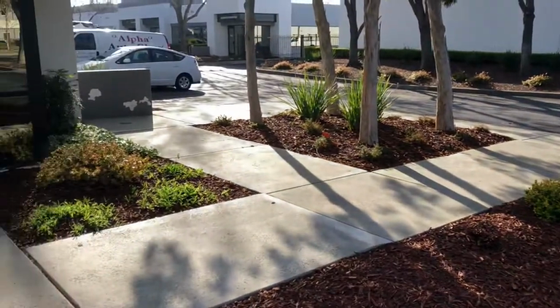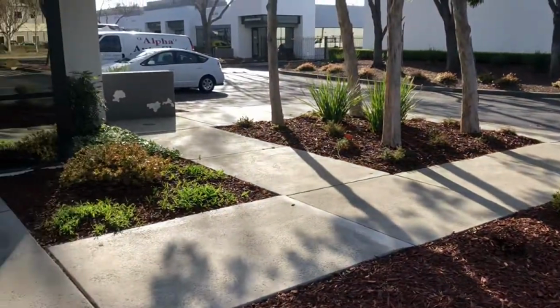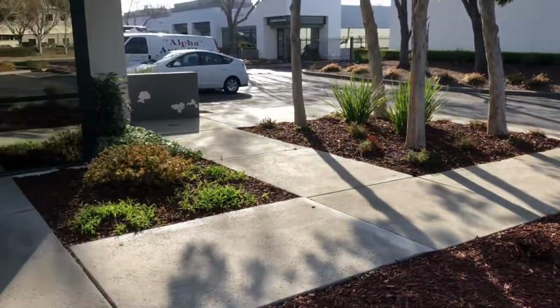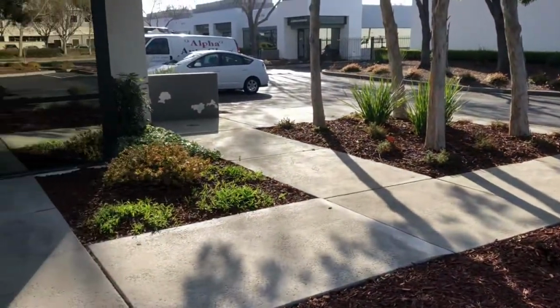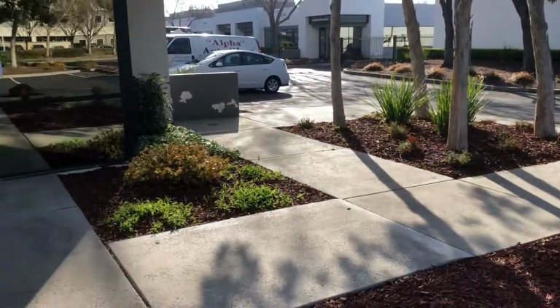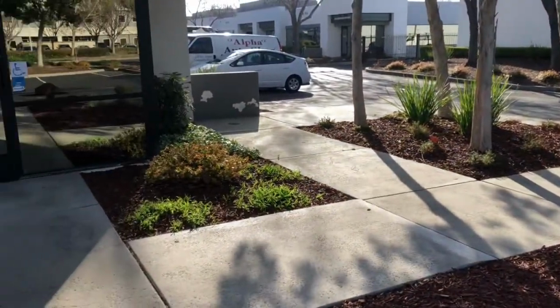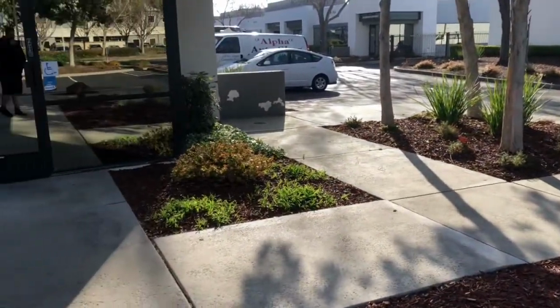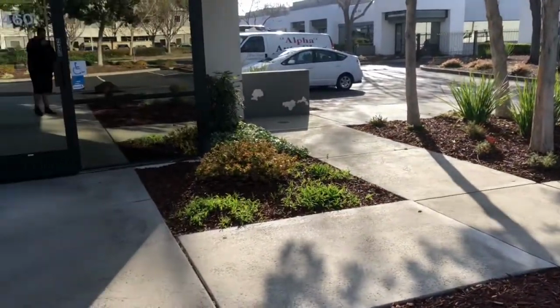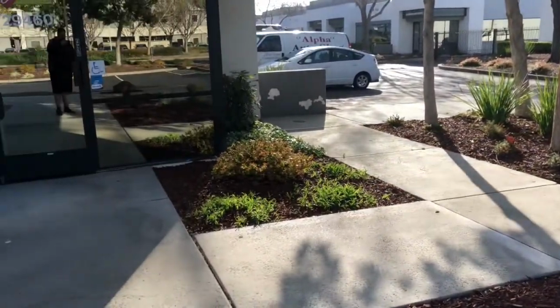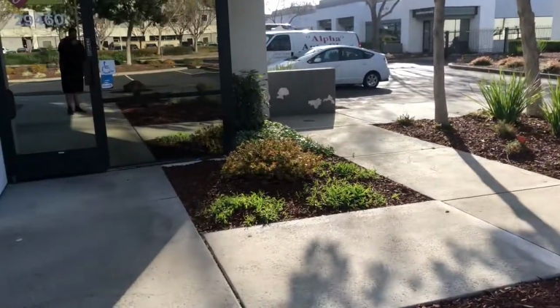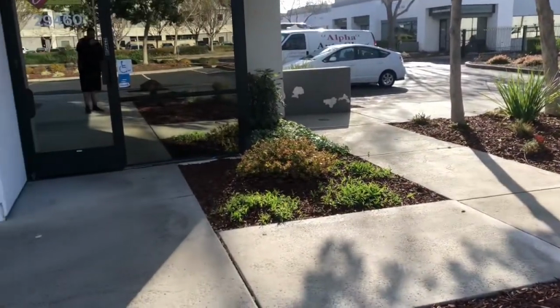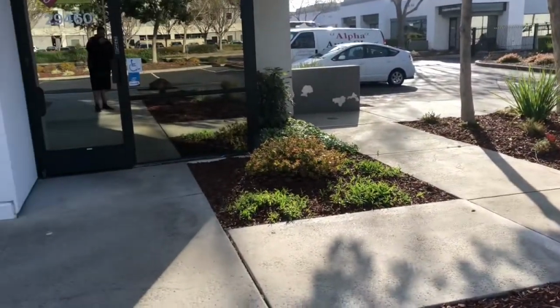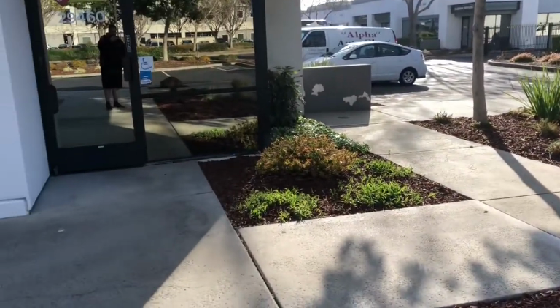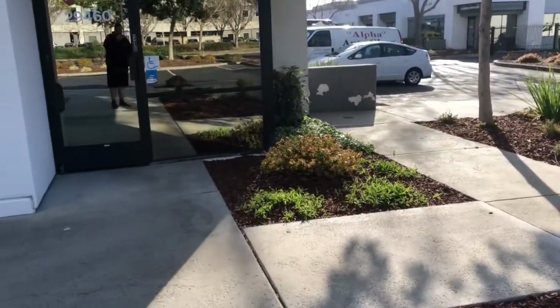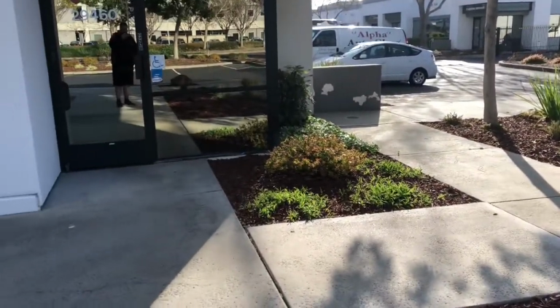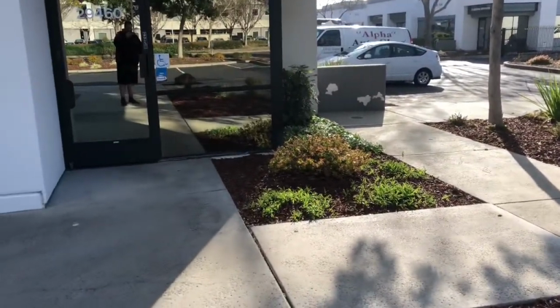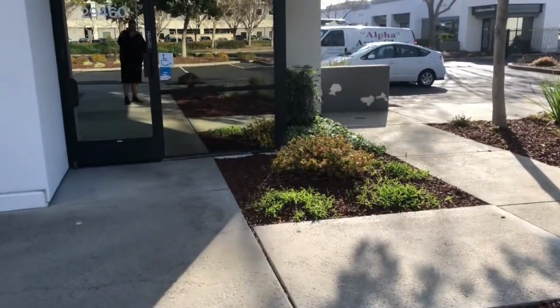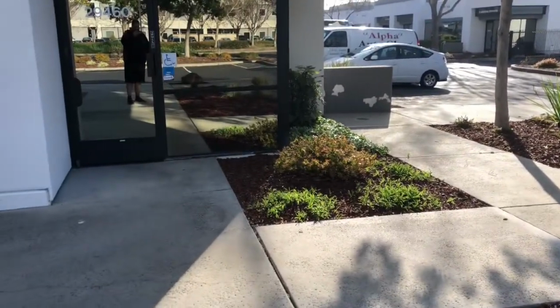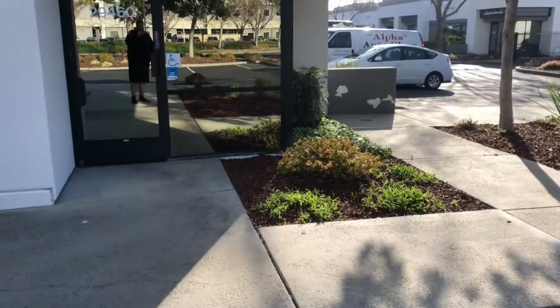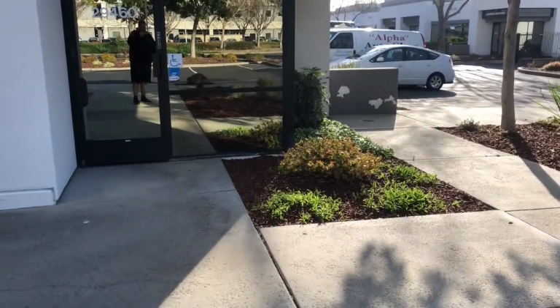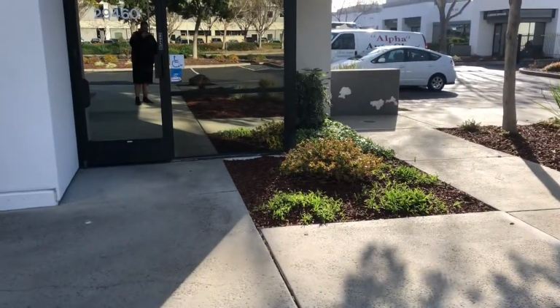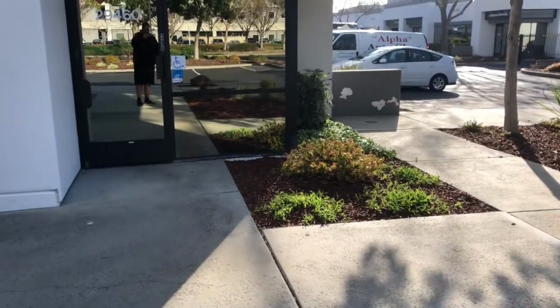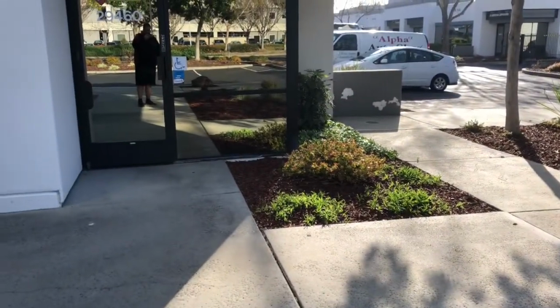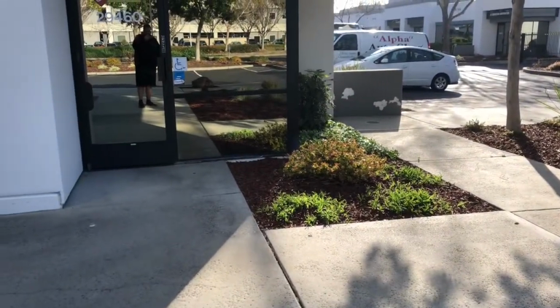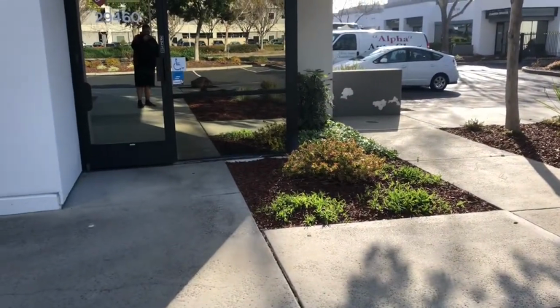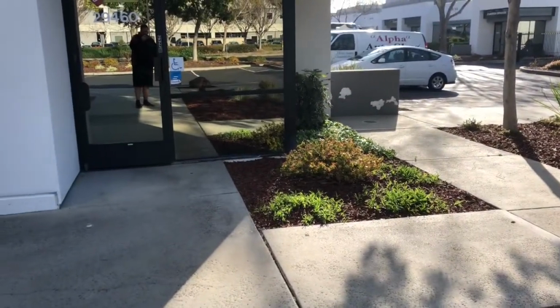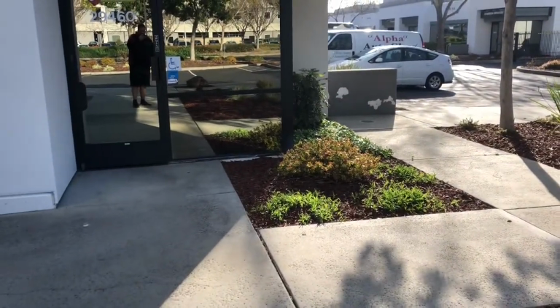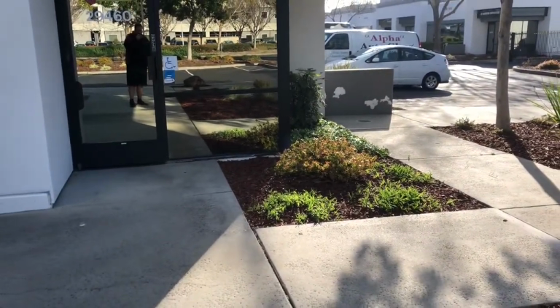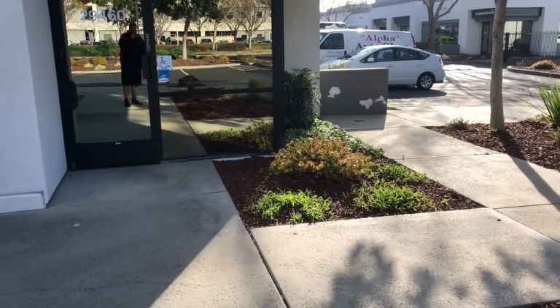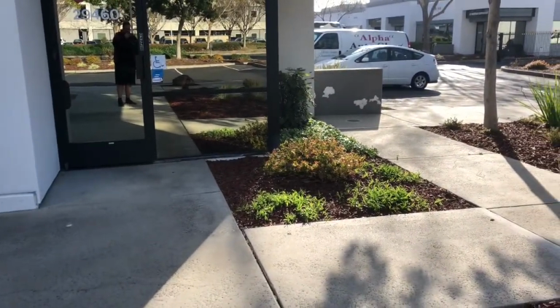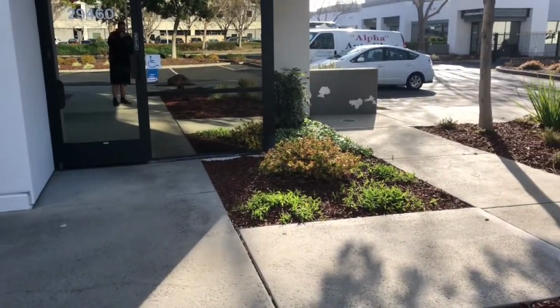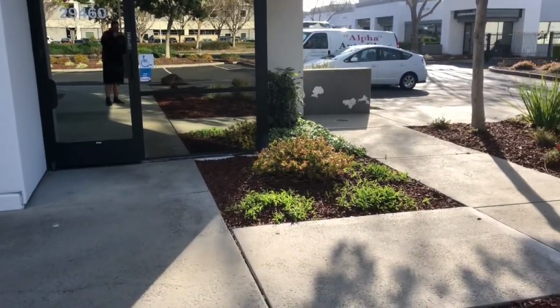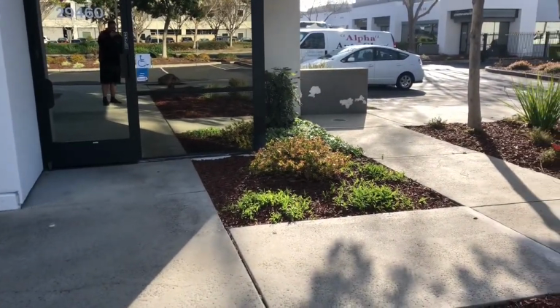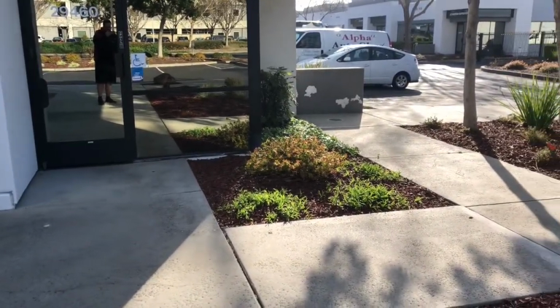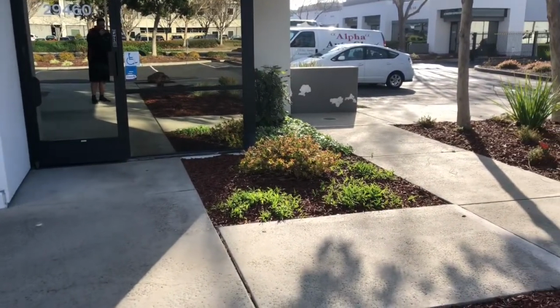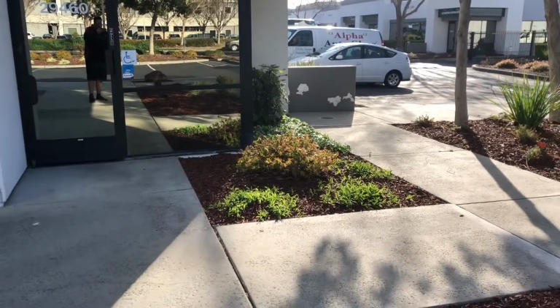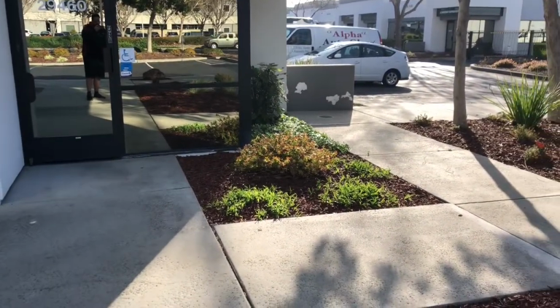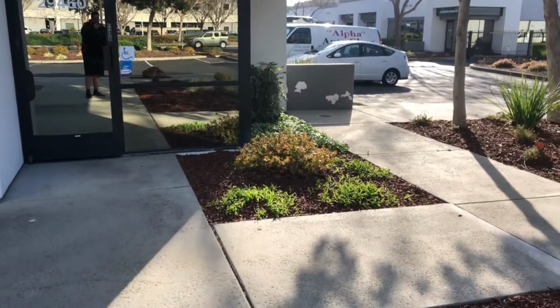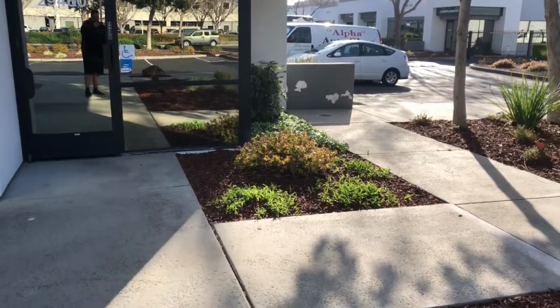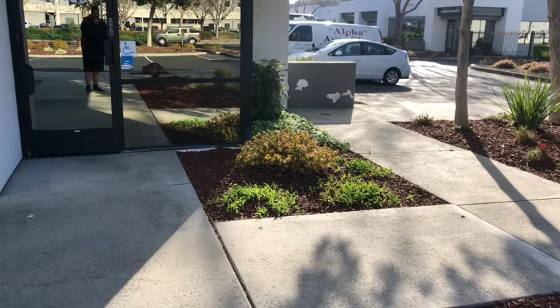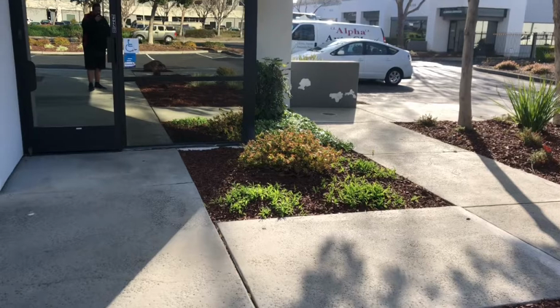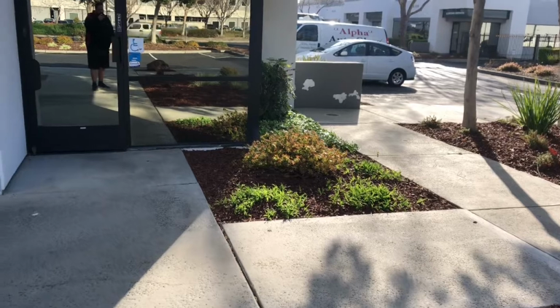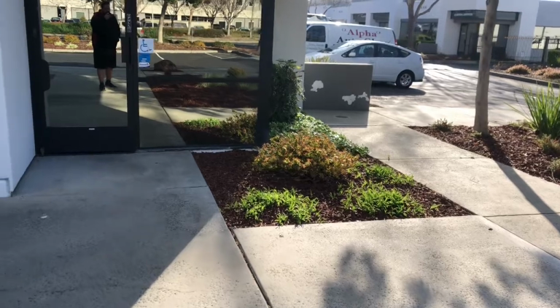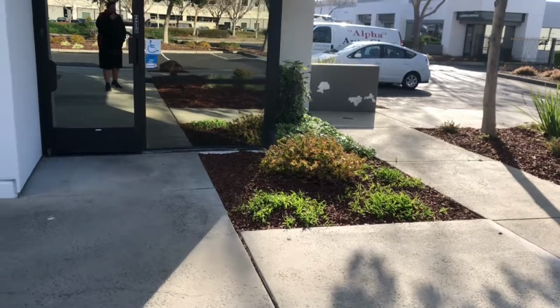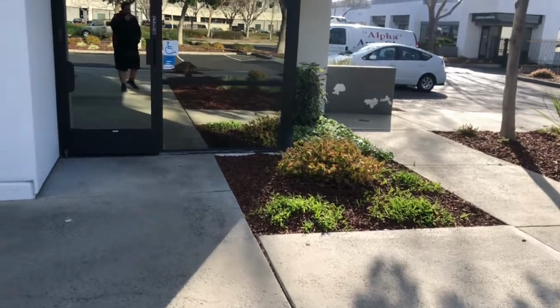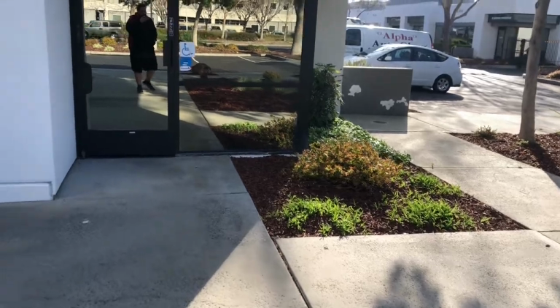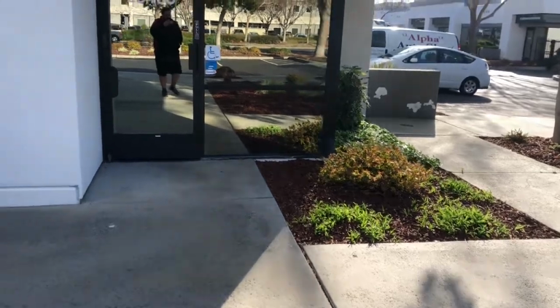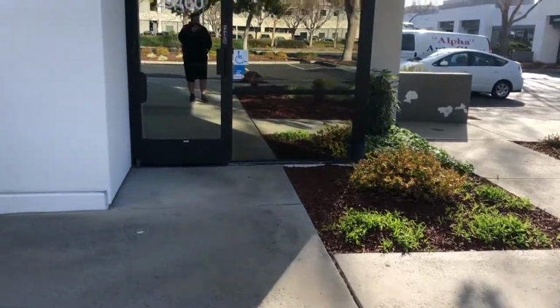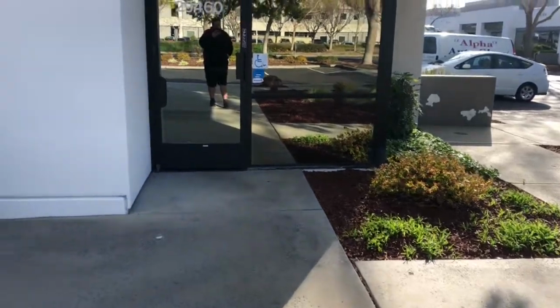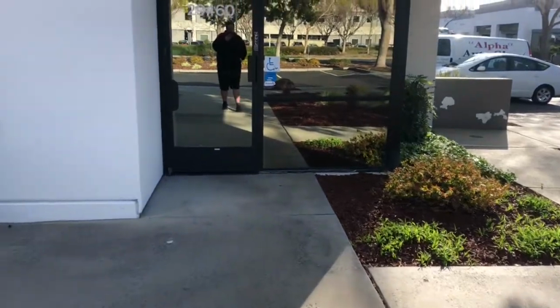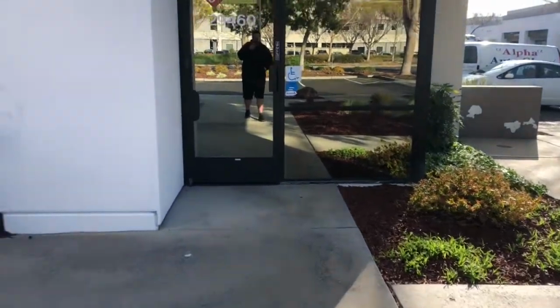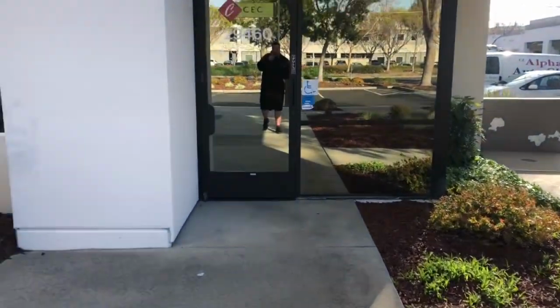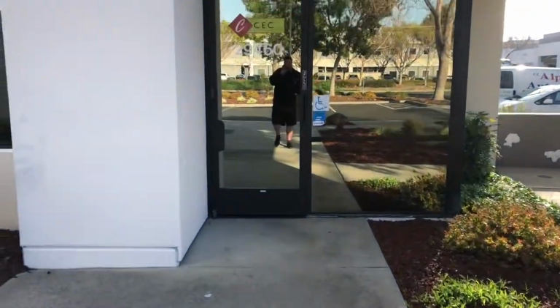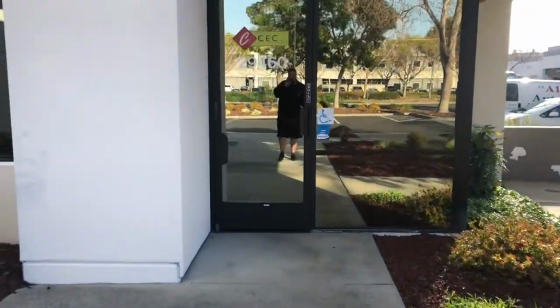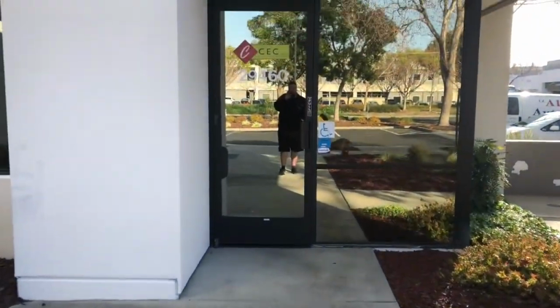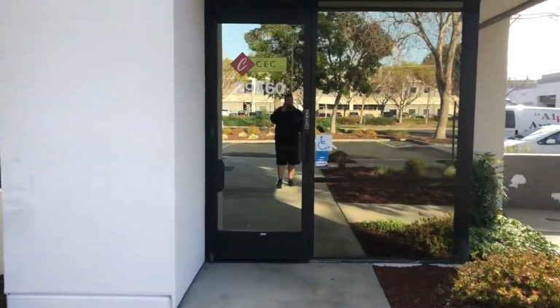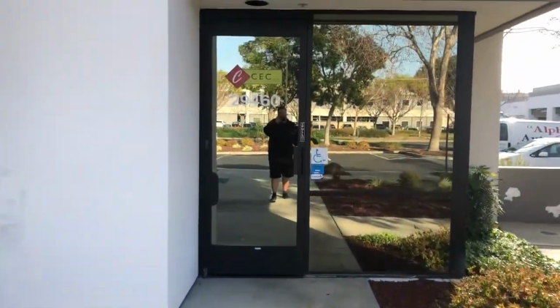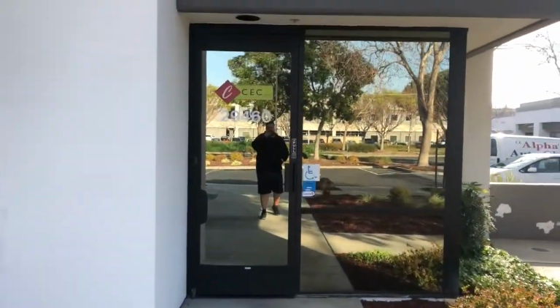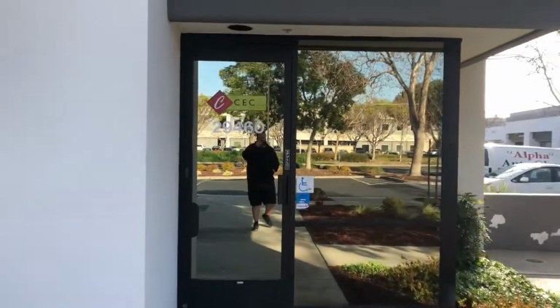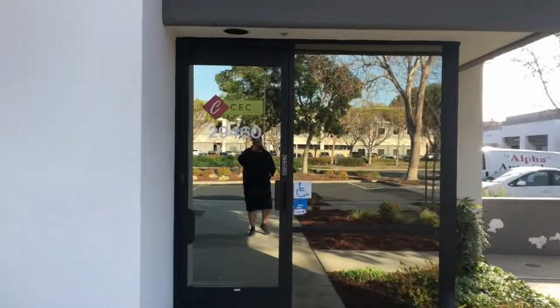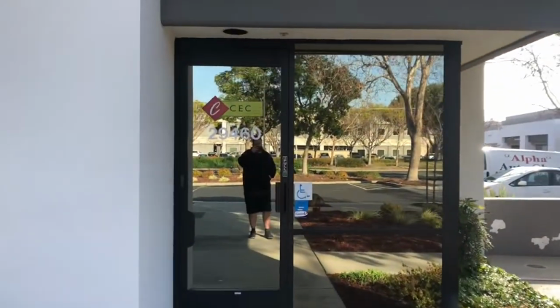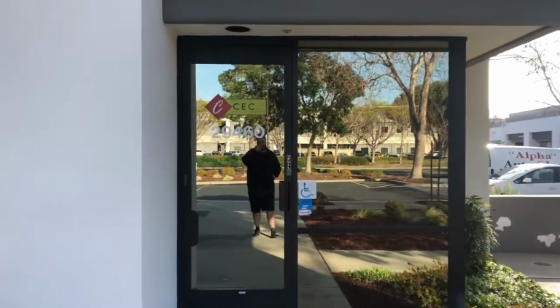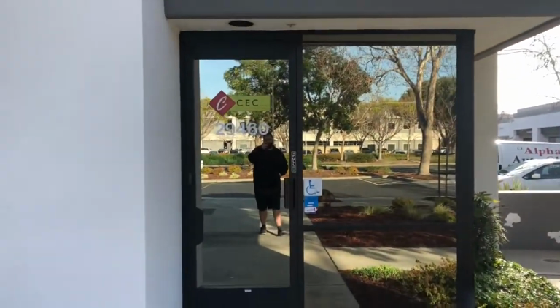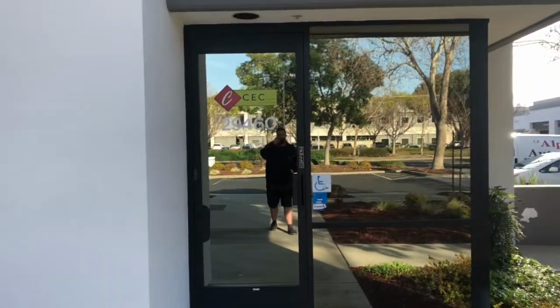How's it going? I figured I'd go ahead and provide you guys with a little shop tour today, so here we go.